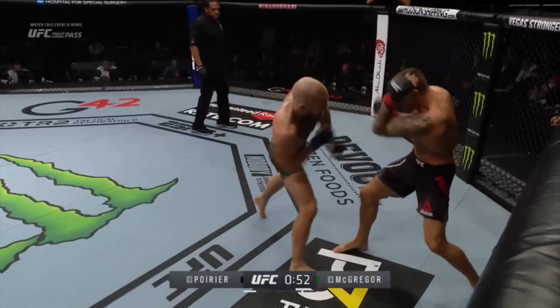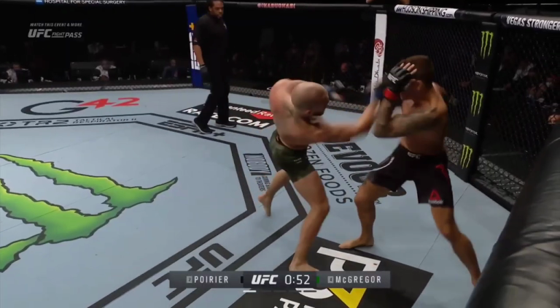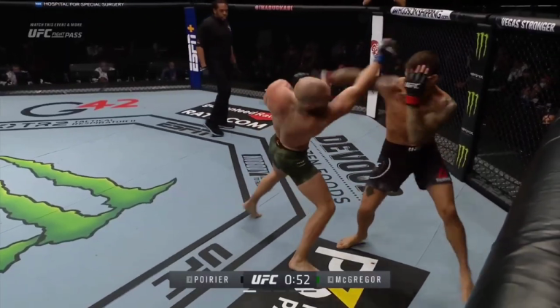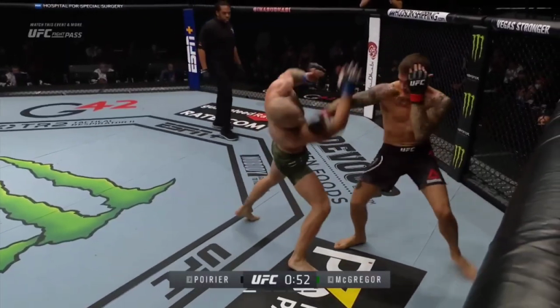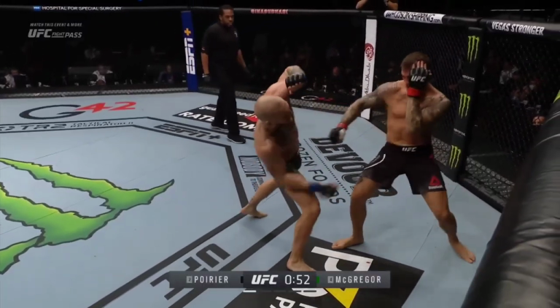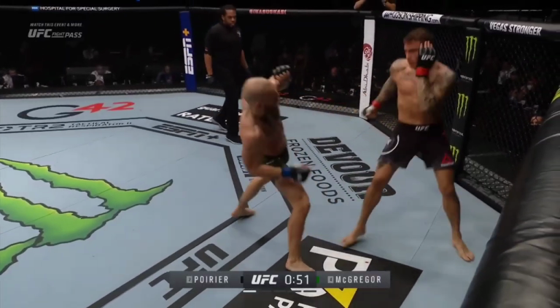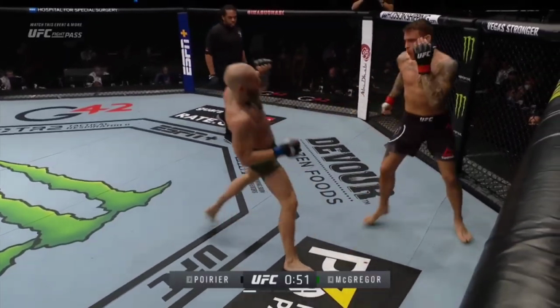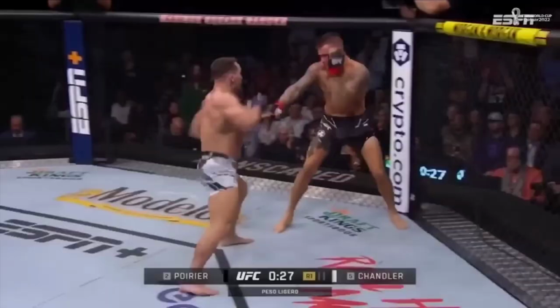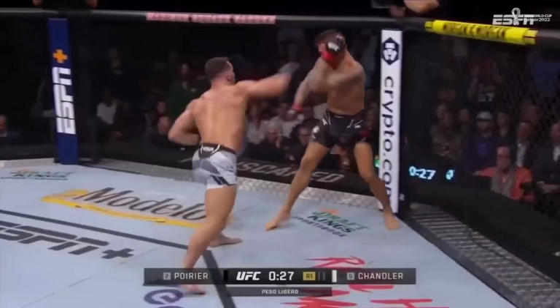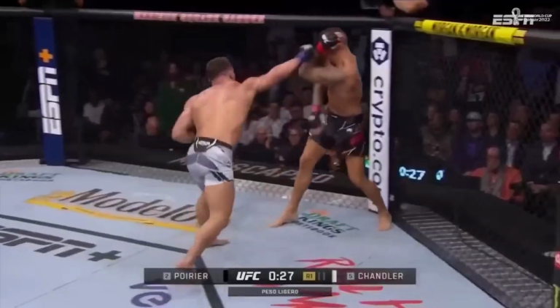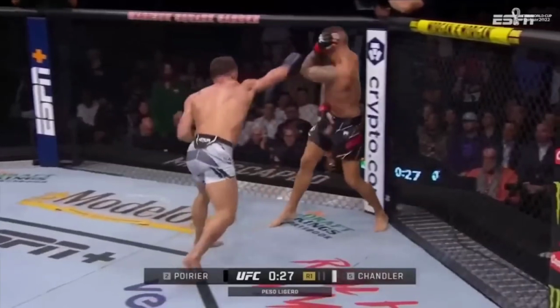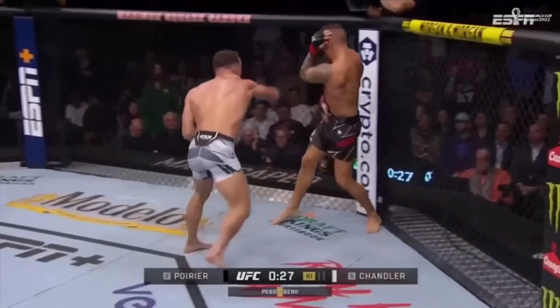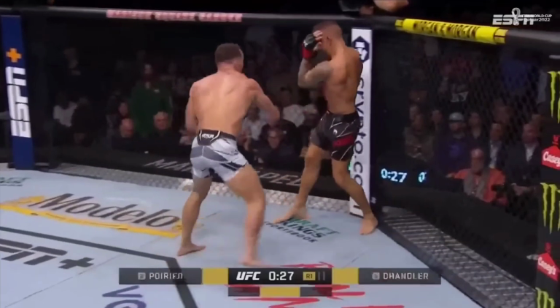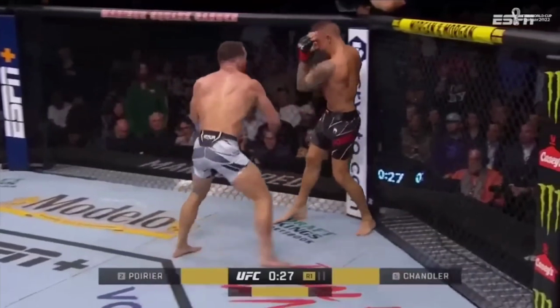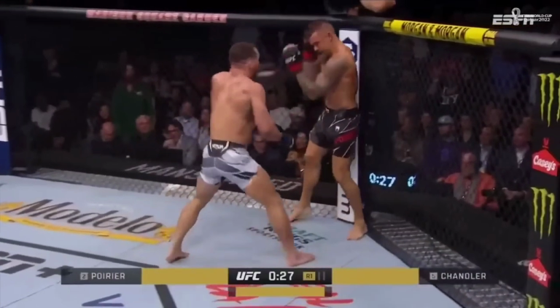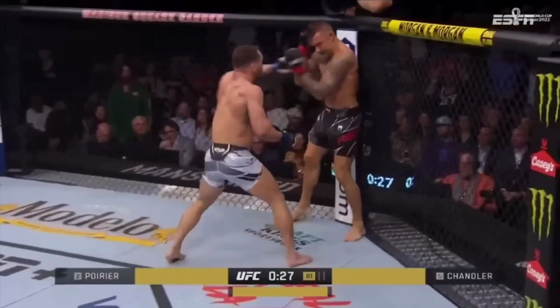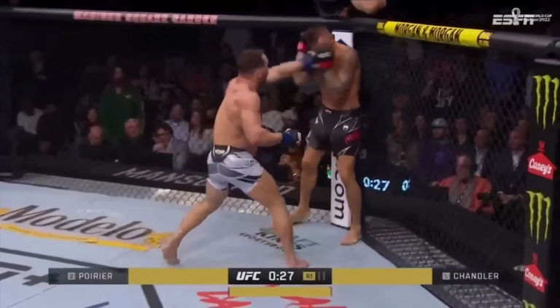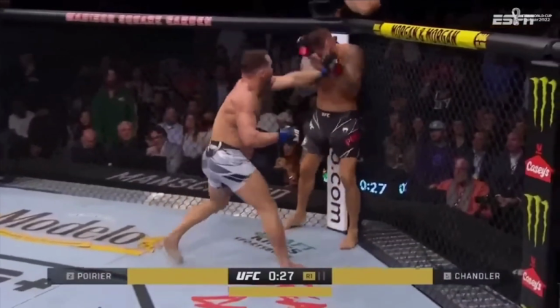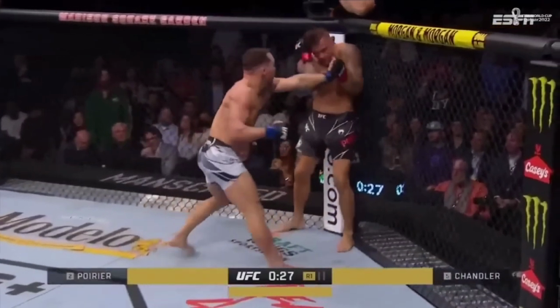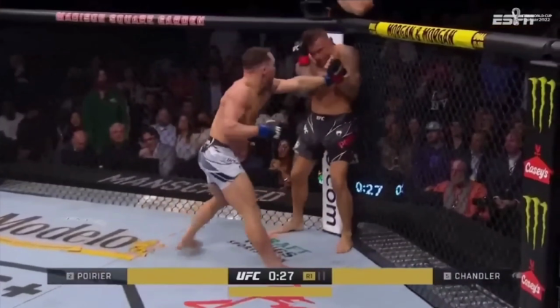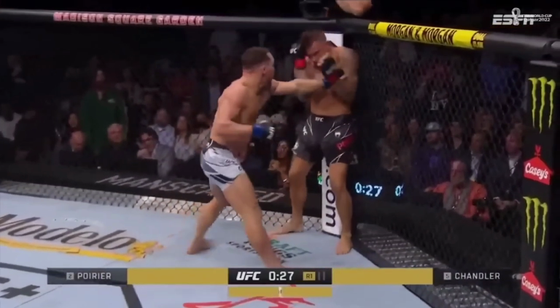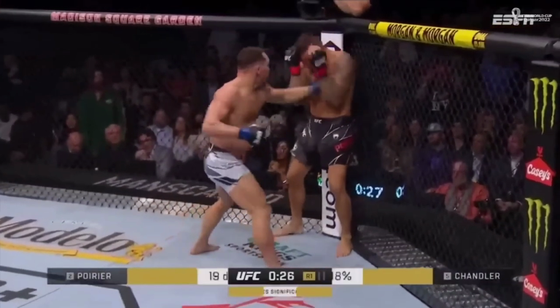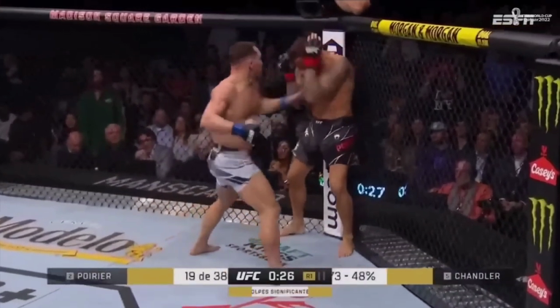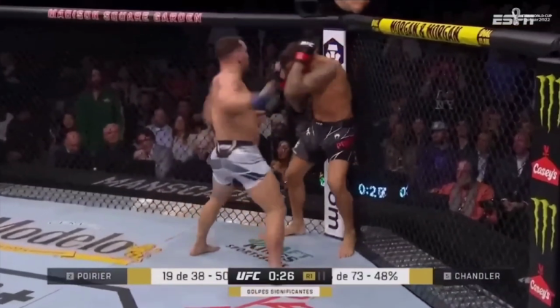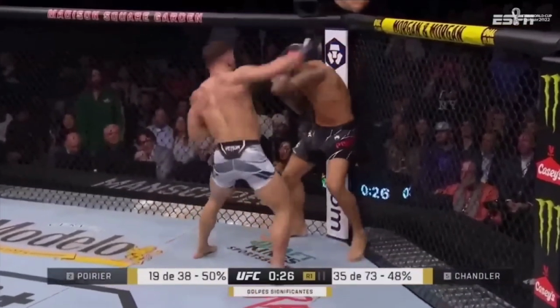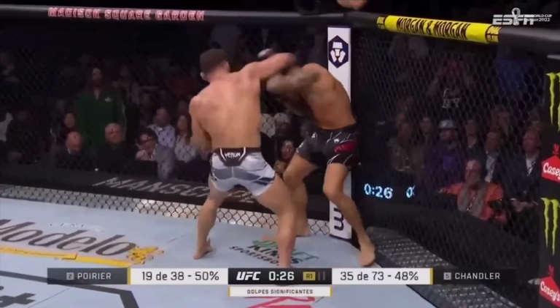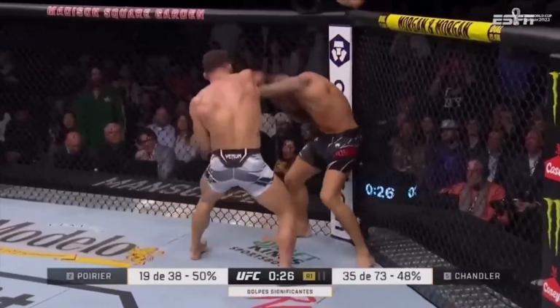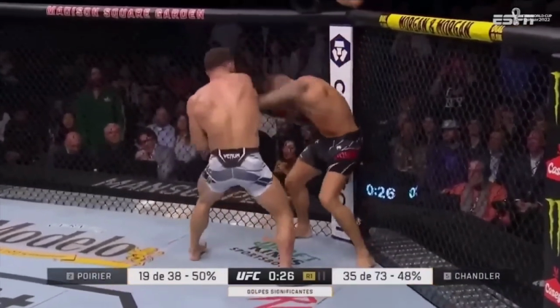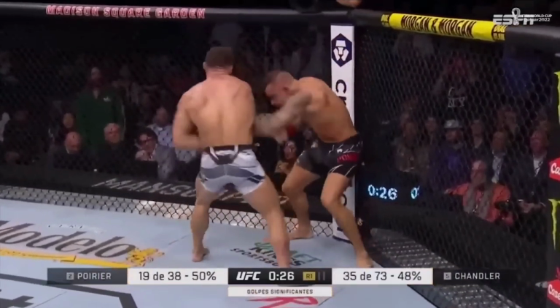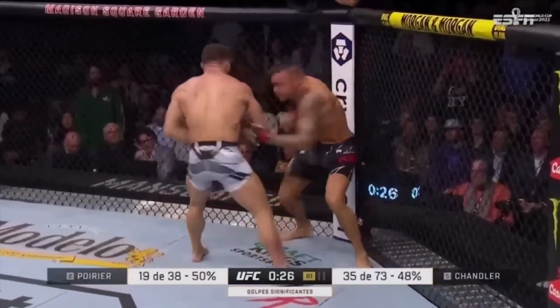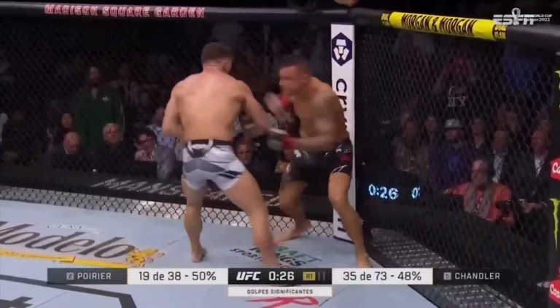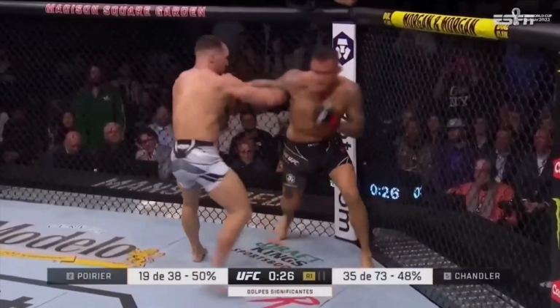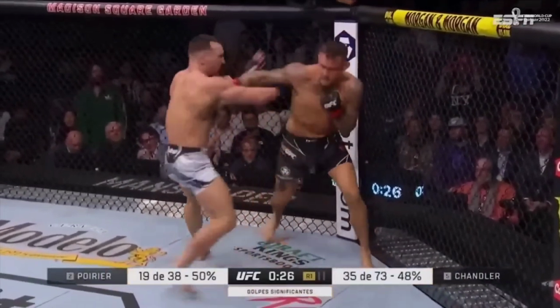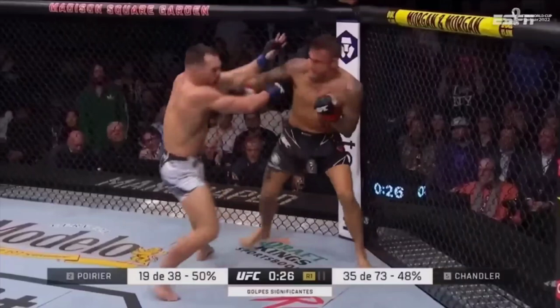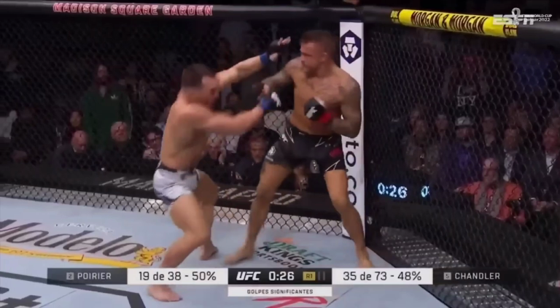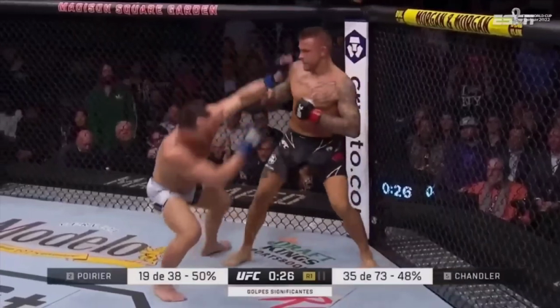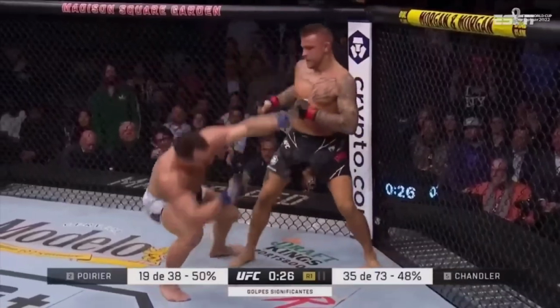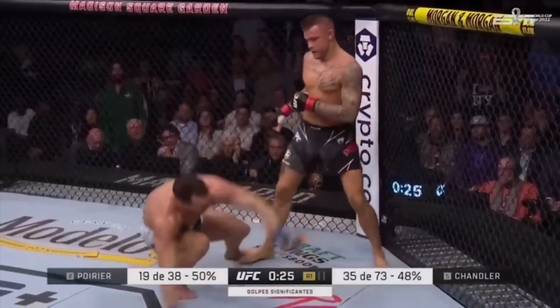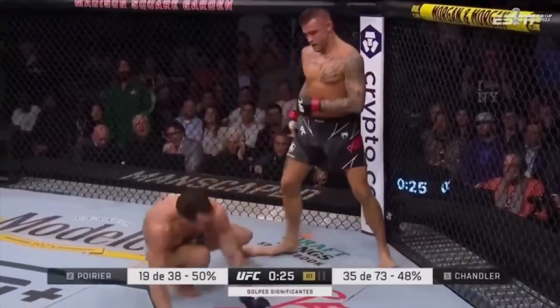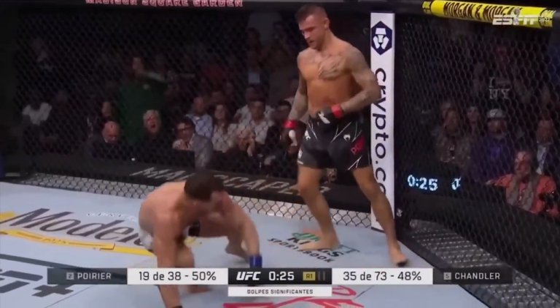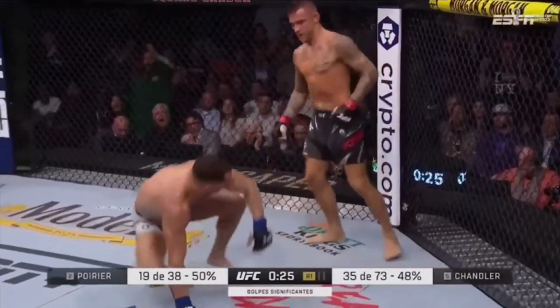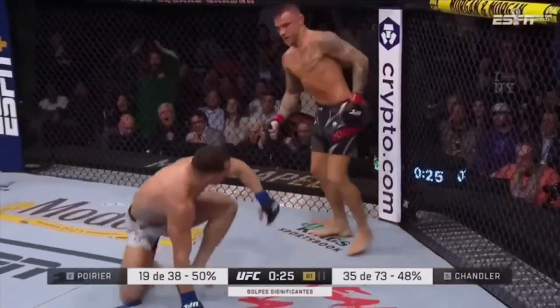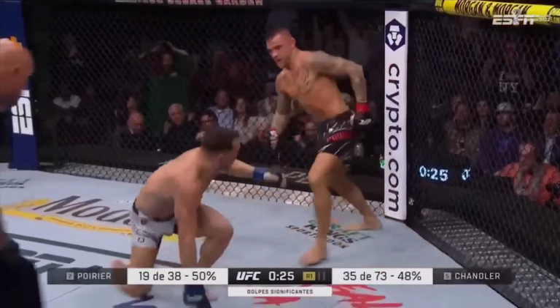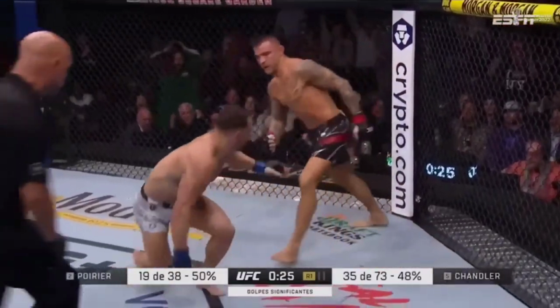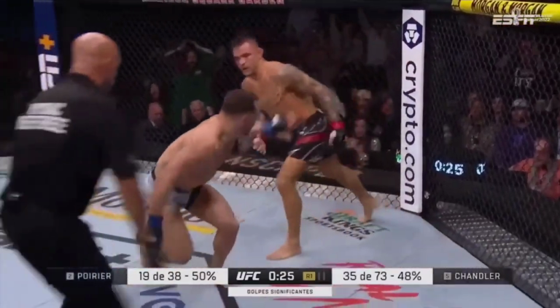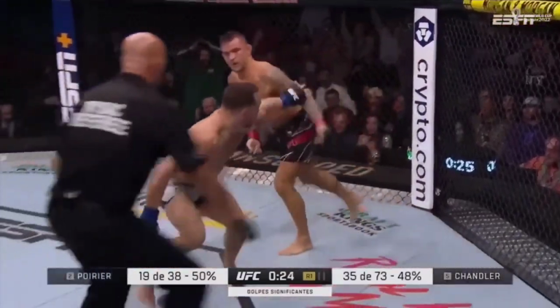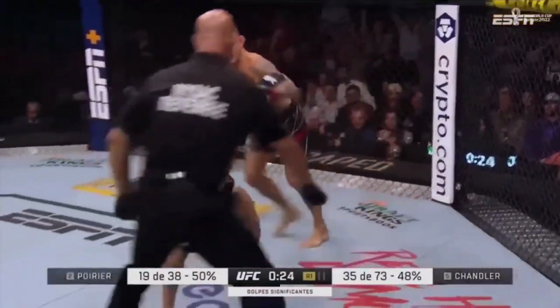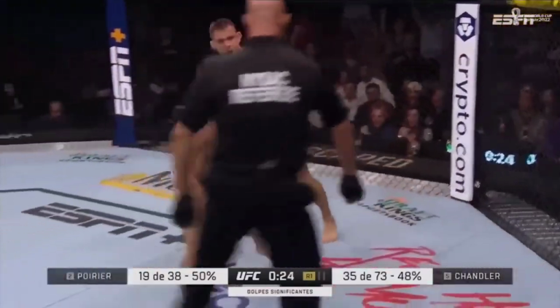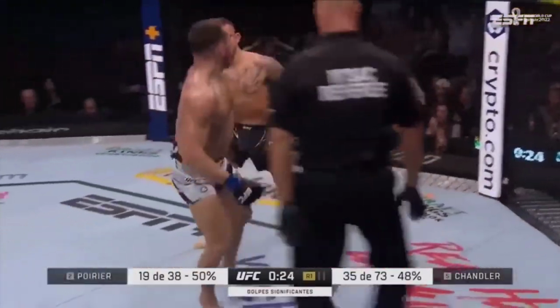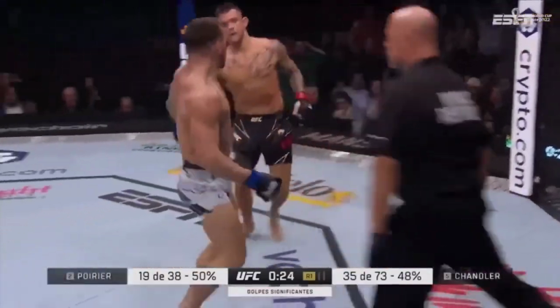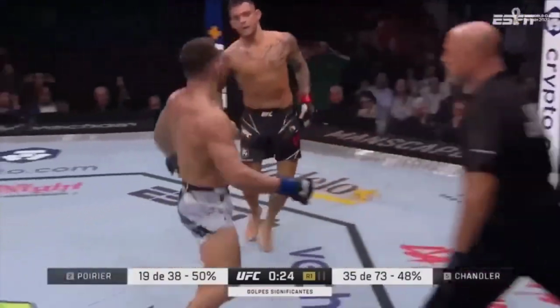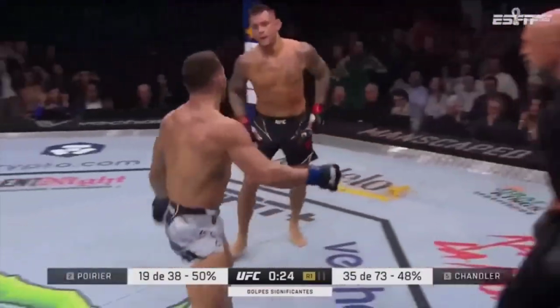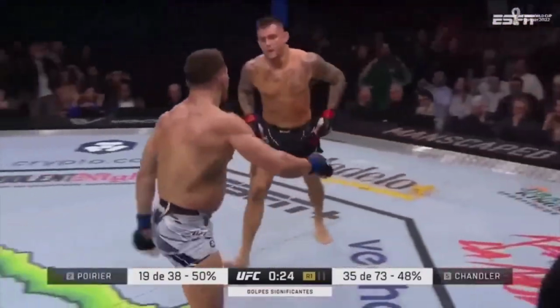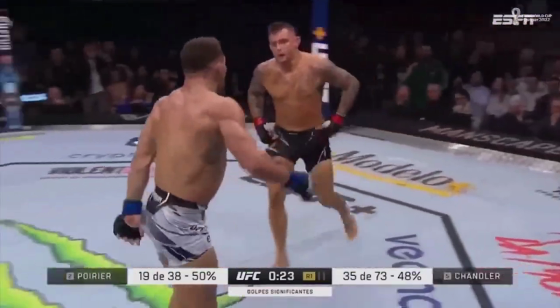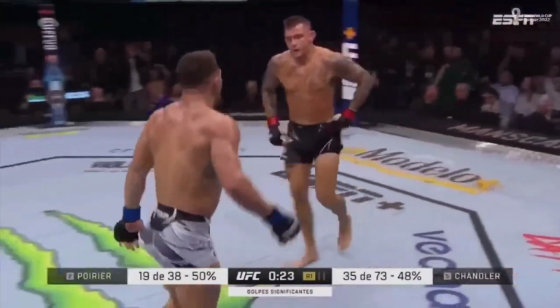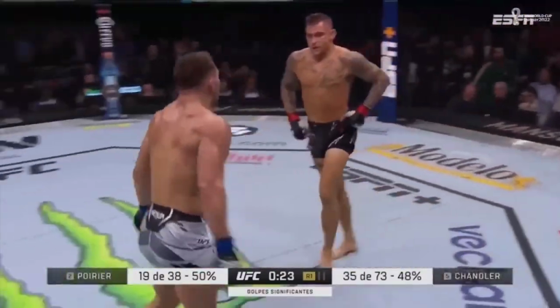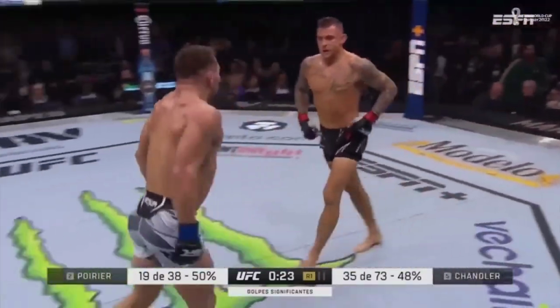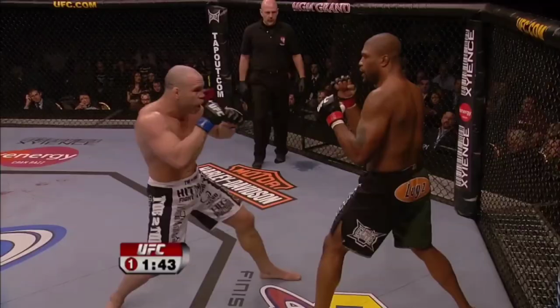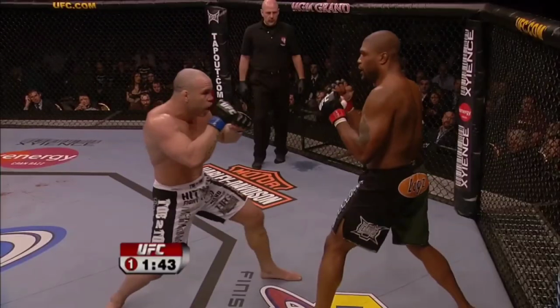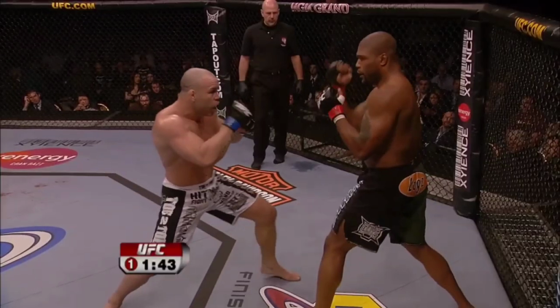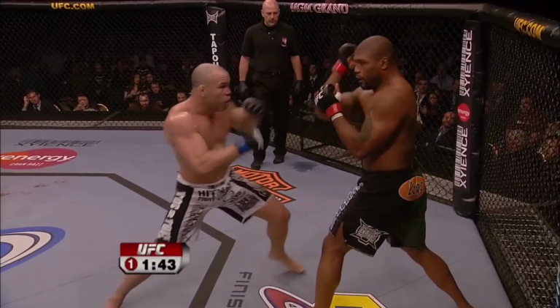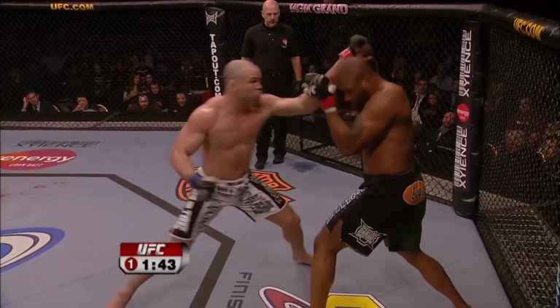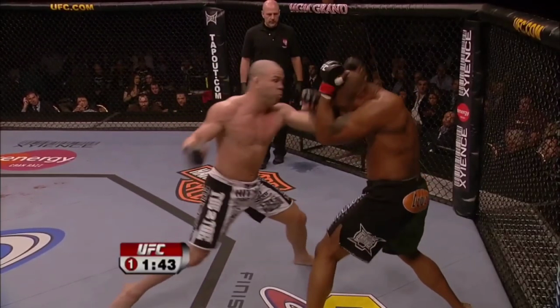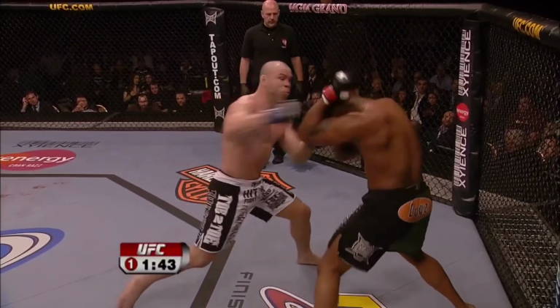Up against the cage, Dustin will lure his opponent in and use a catch-and-return style offense, much like Peter Yan or Rampage Jackson back in the day.